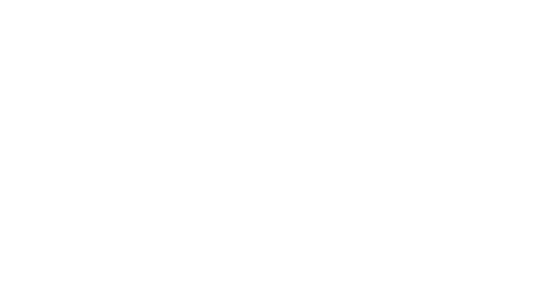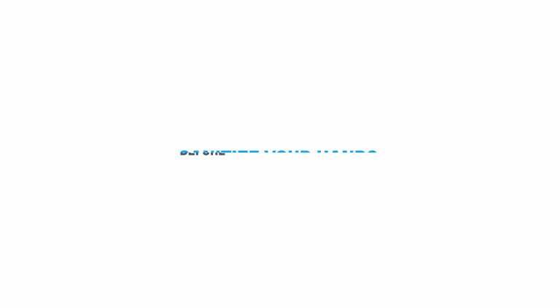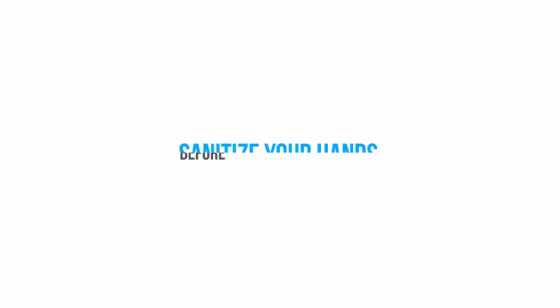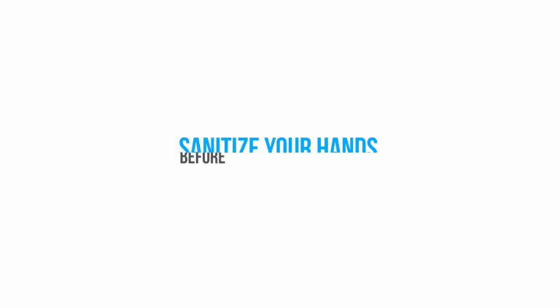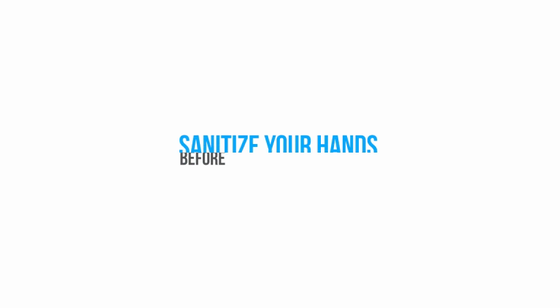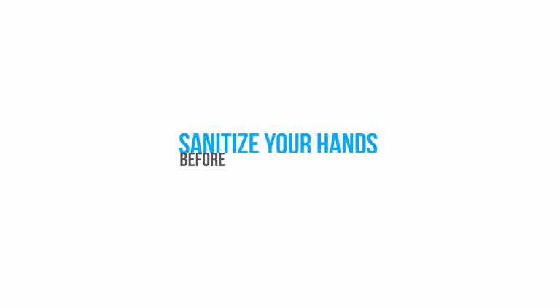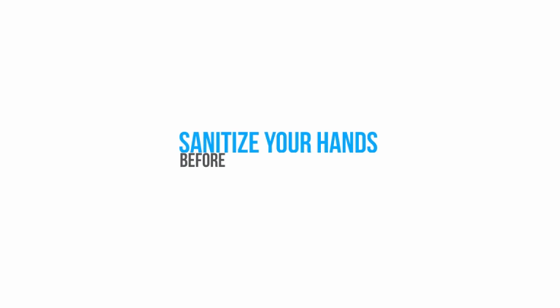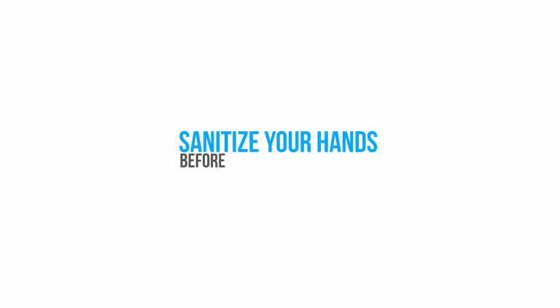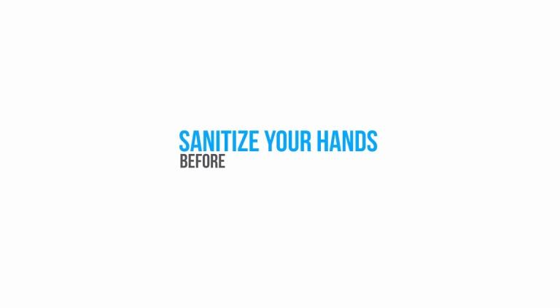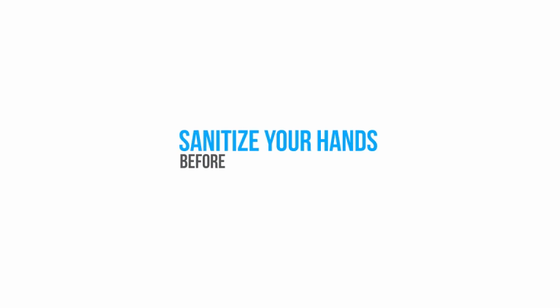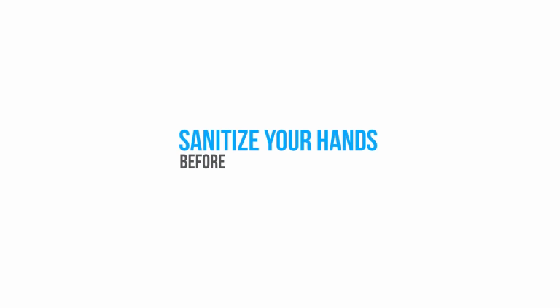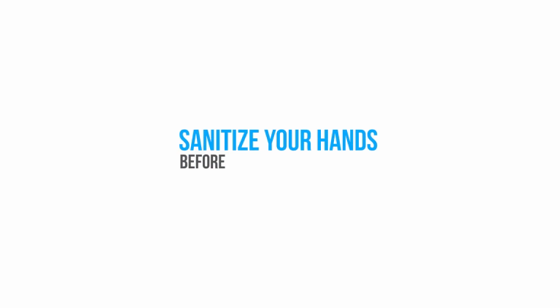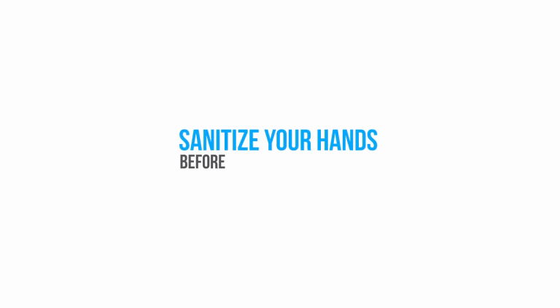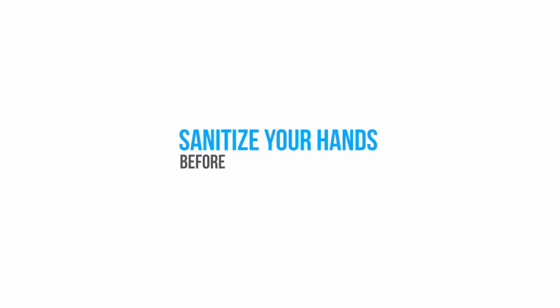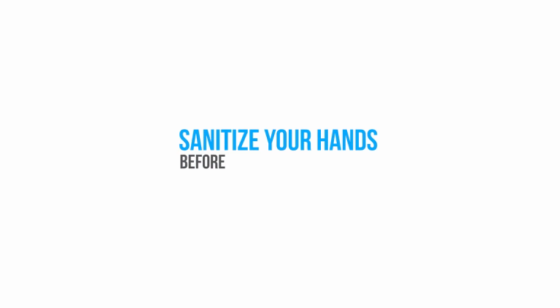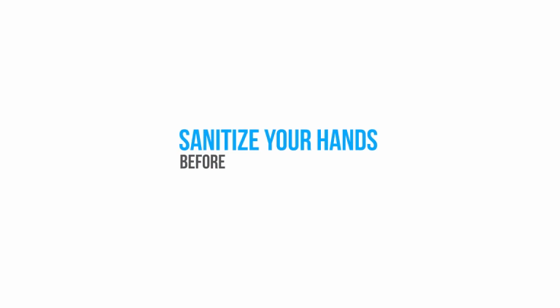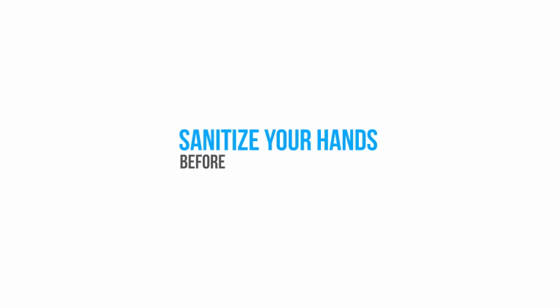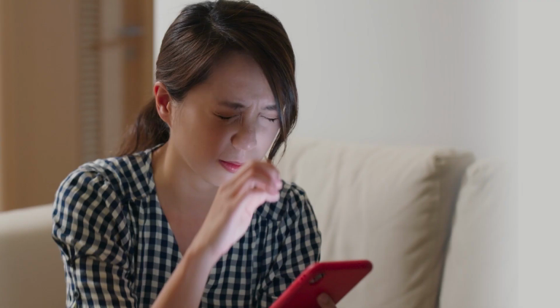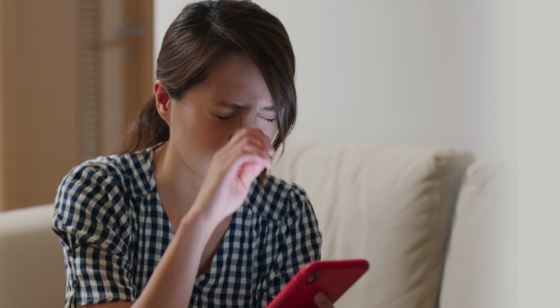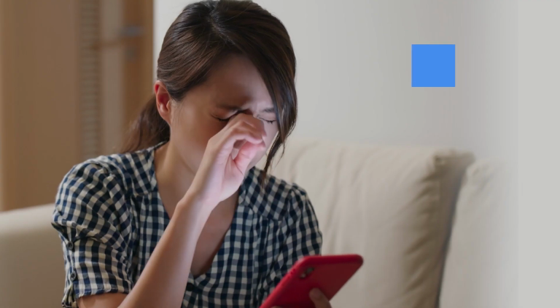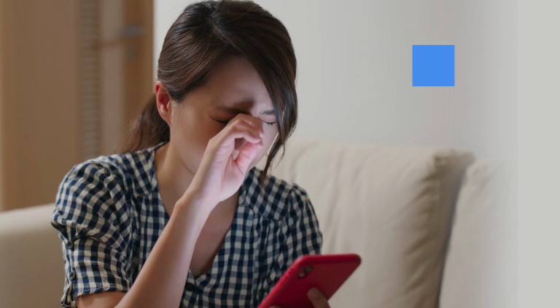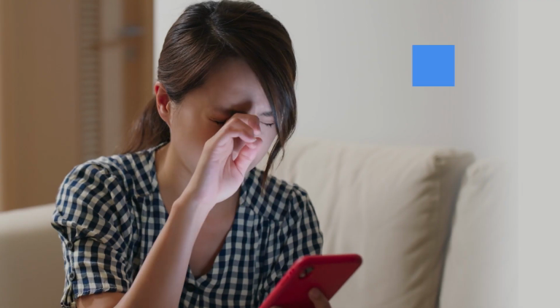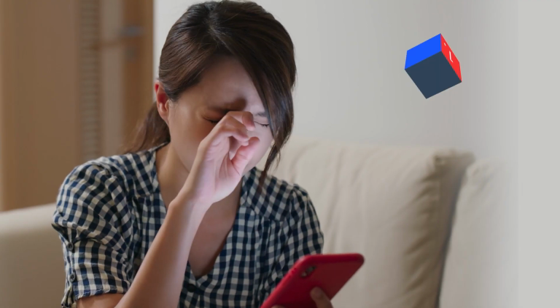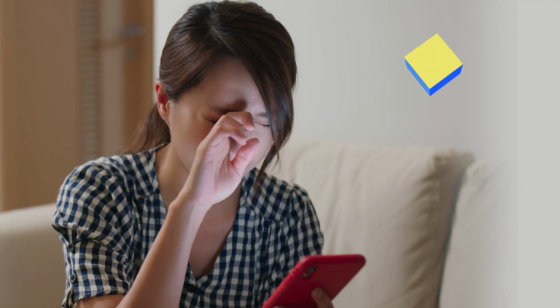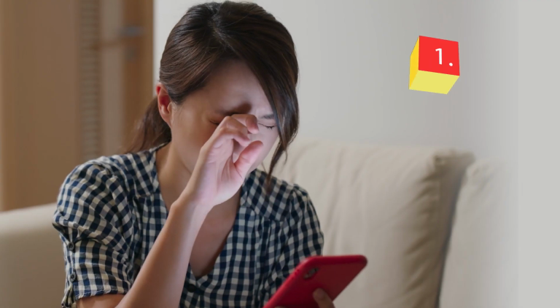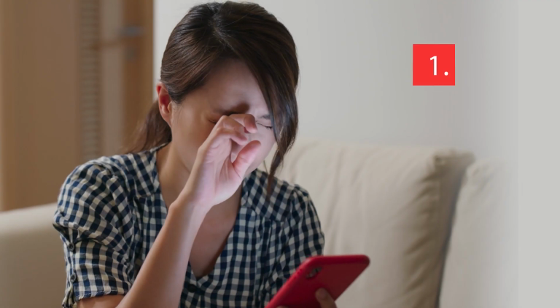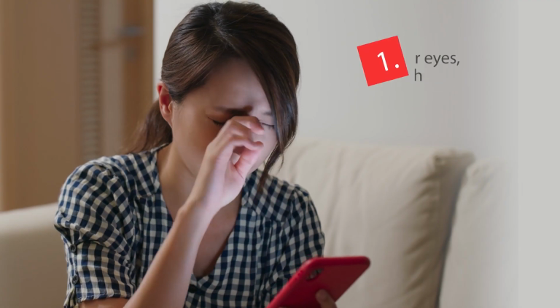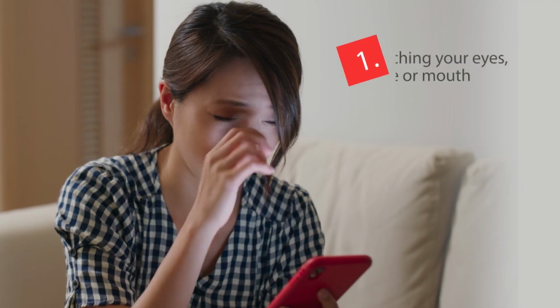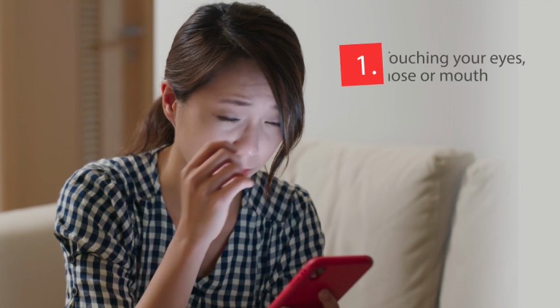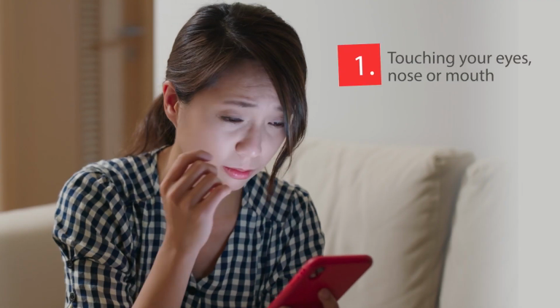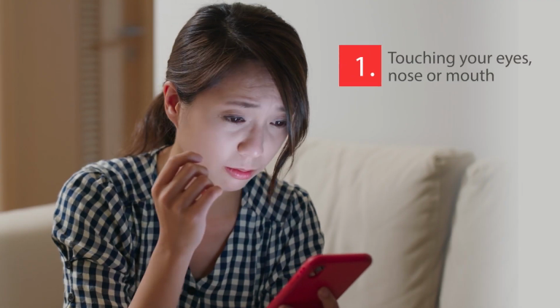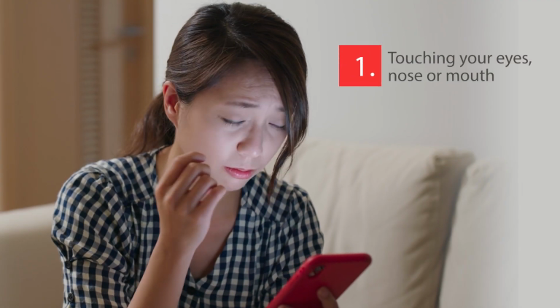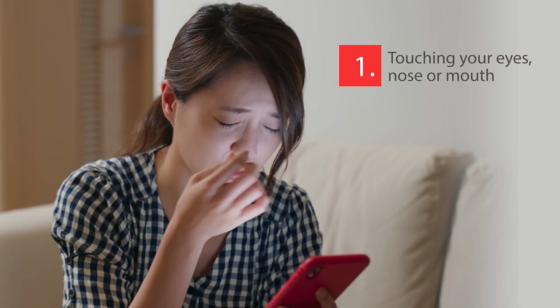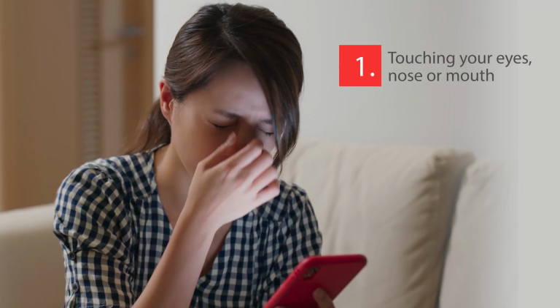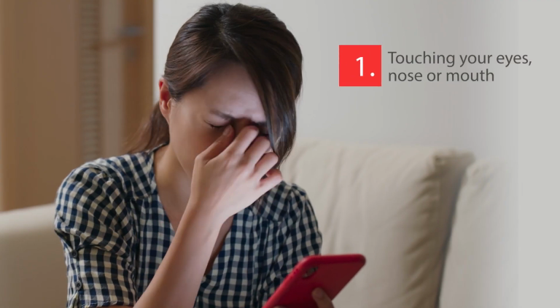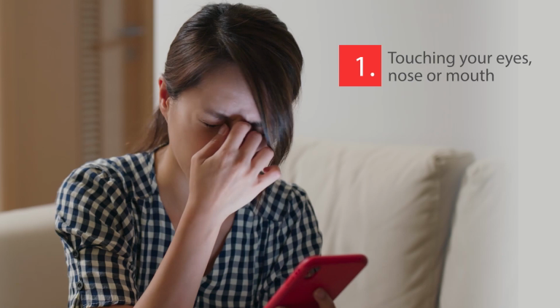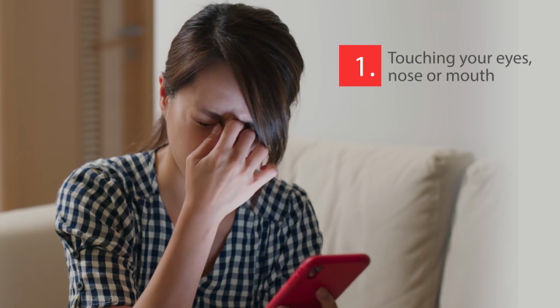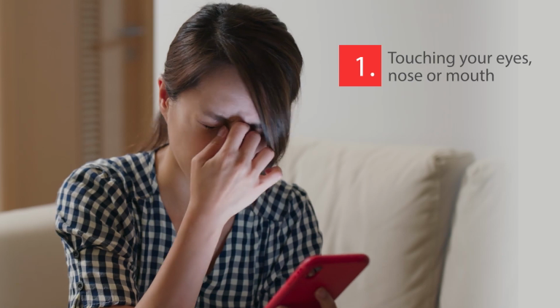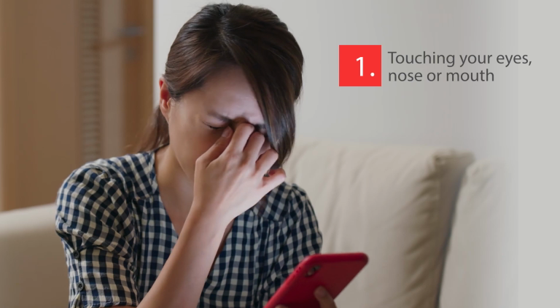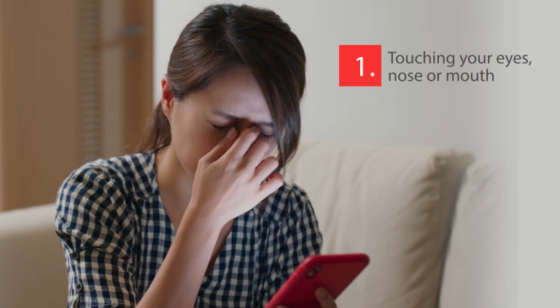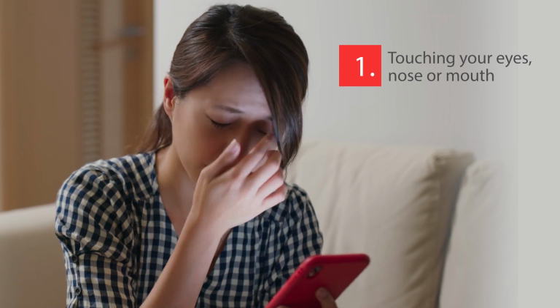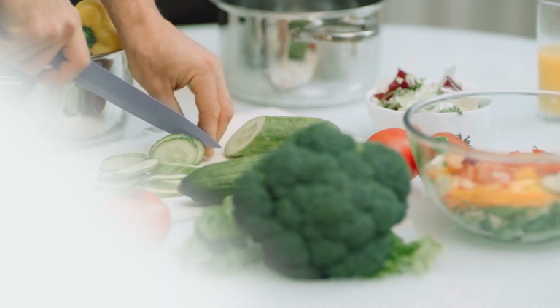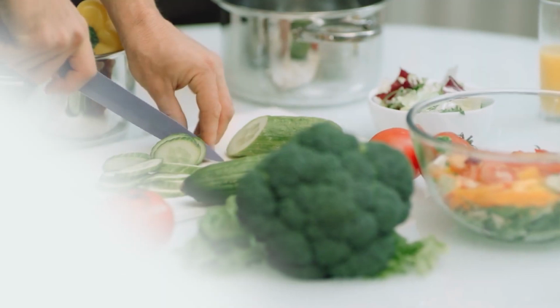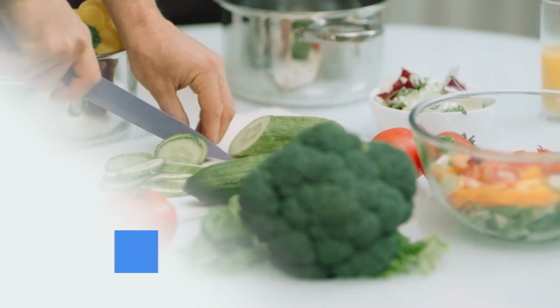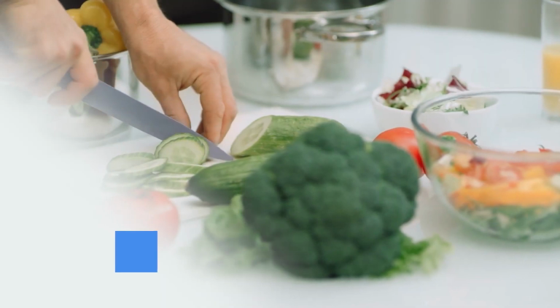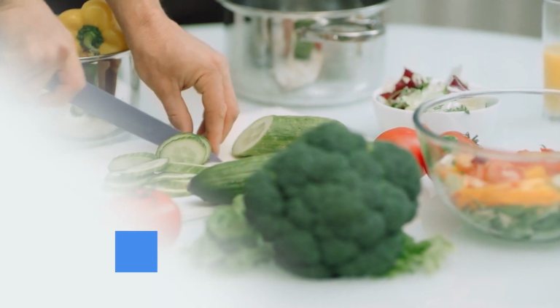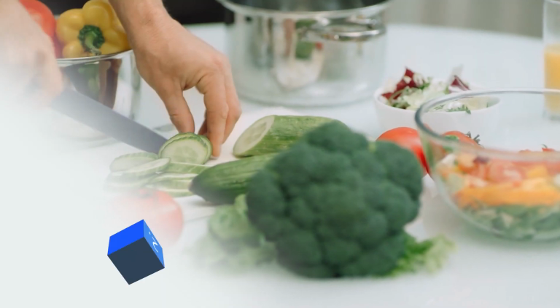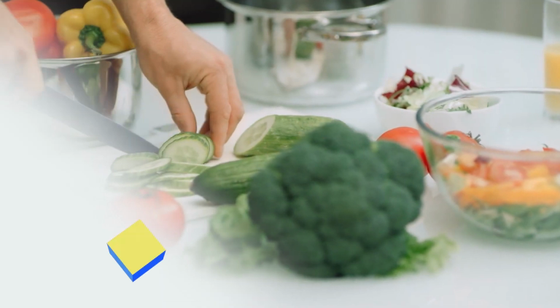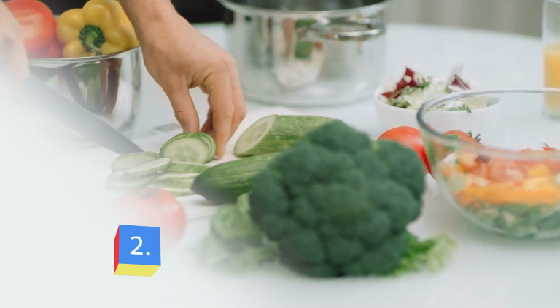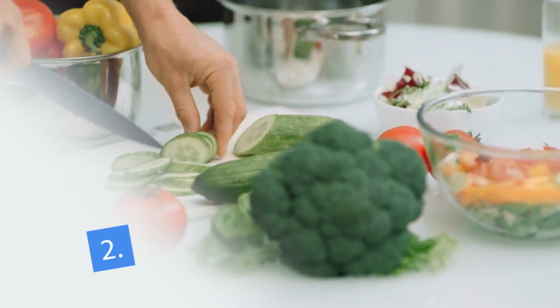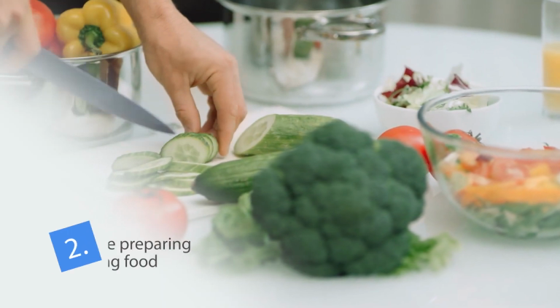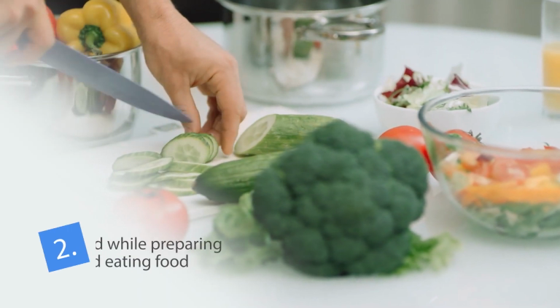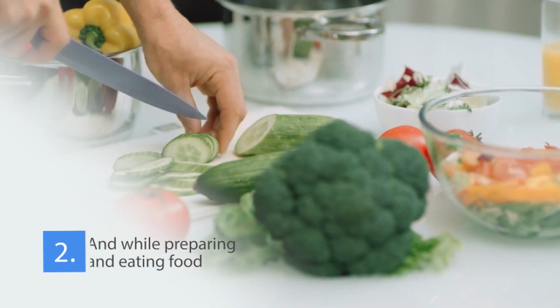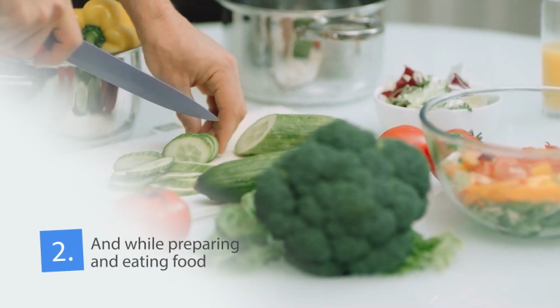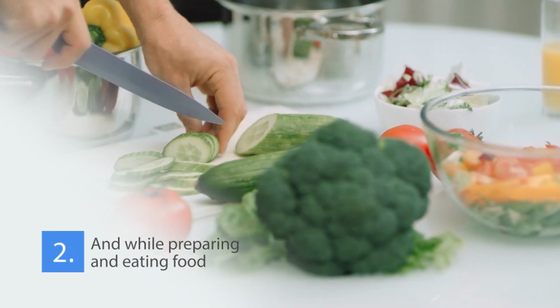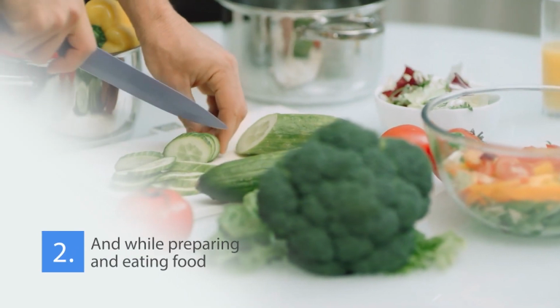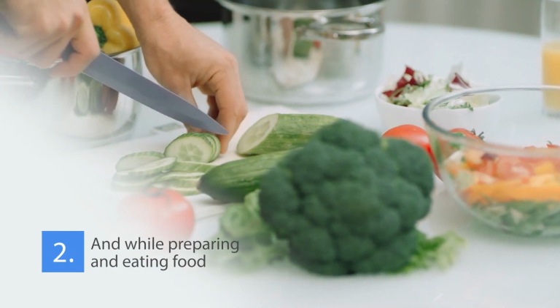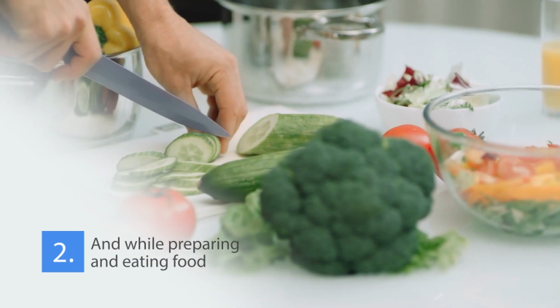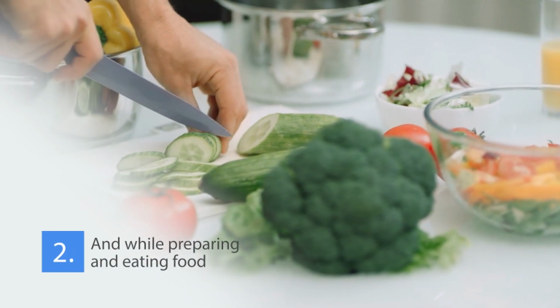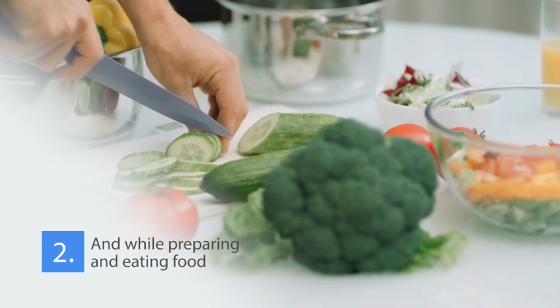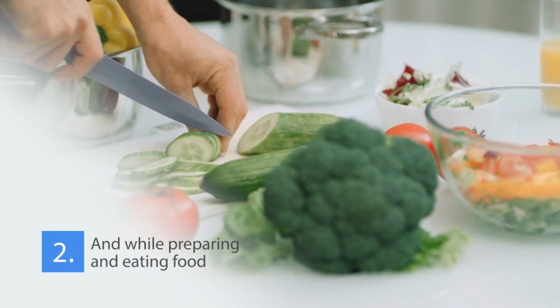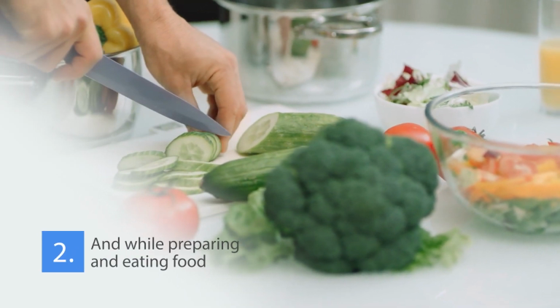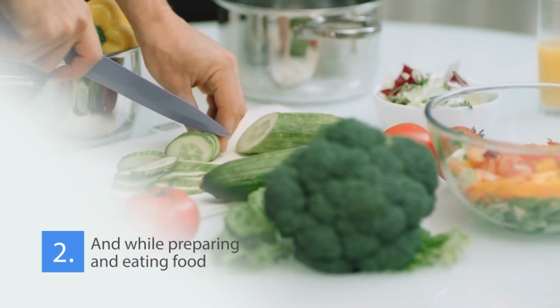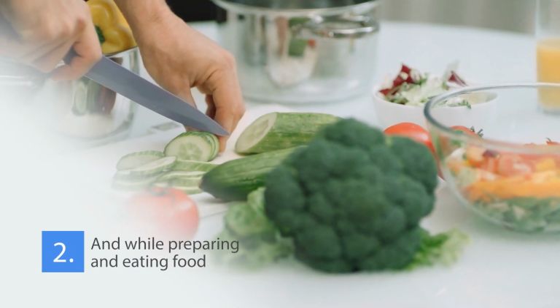Sanitize your hands before: touching your eyes, nose or mouth, and while preparing and eating food.